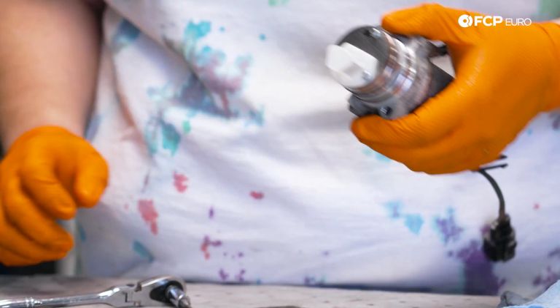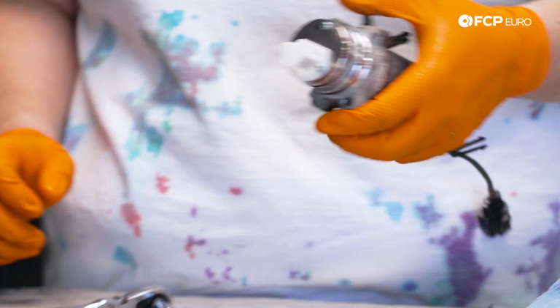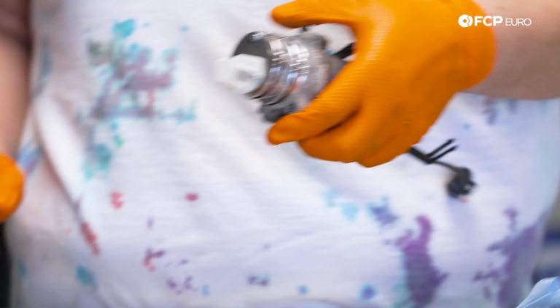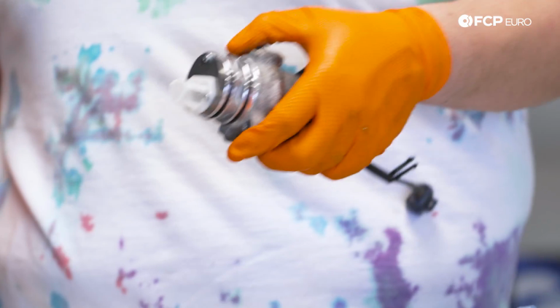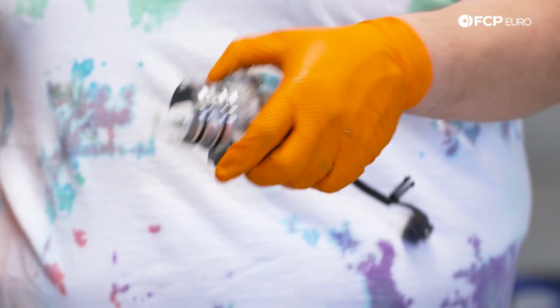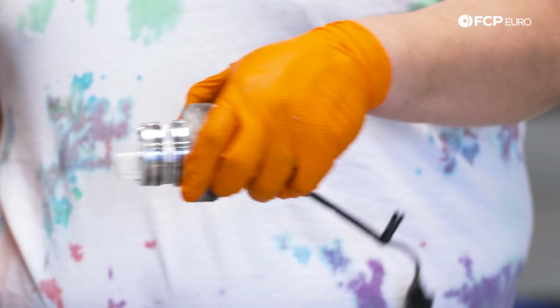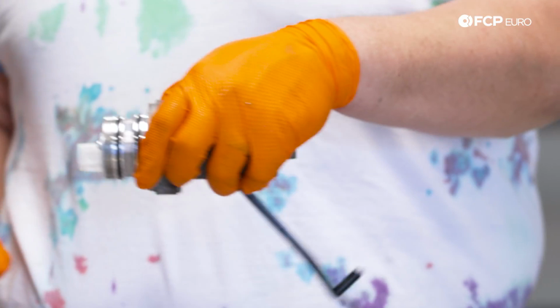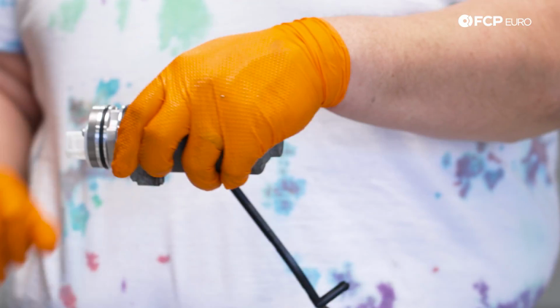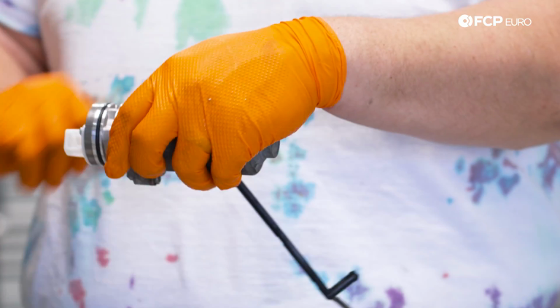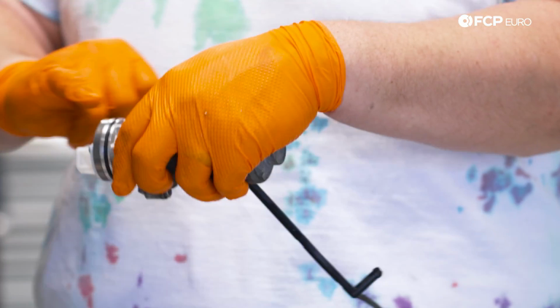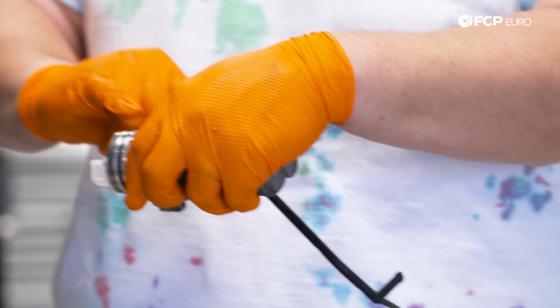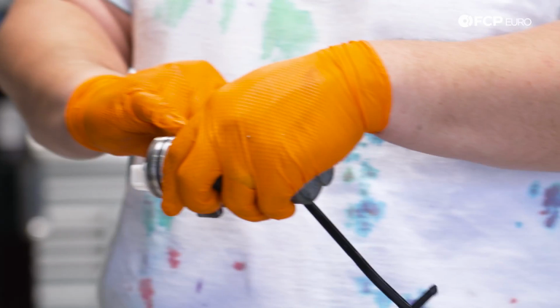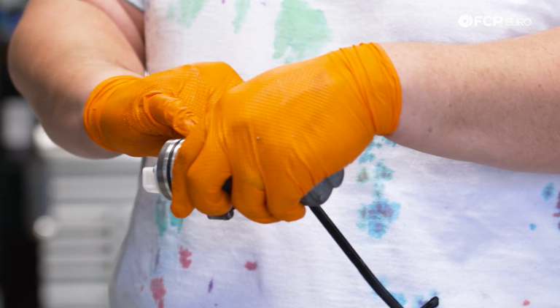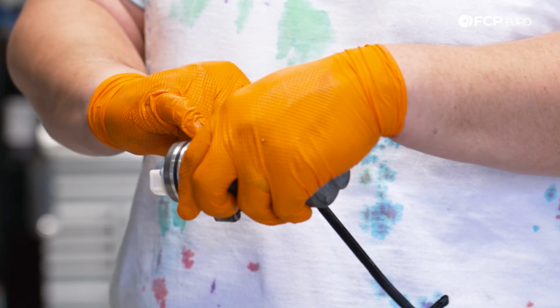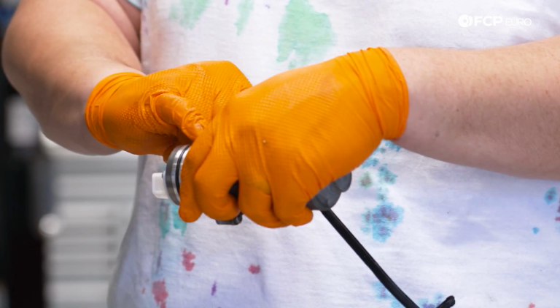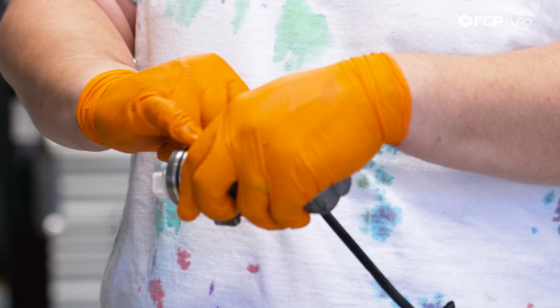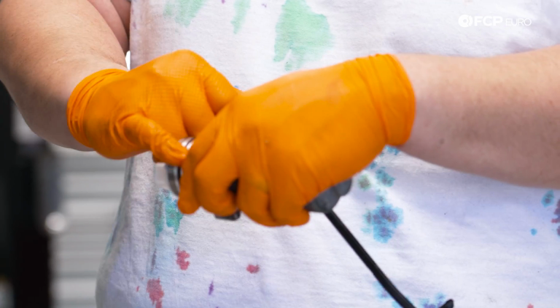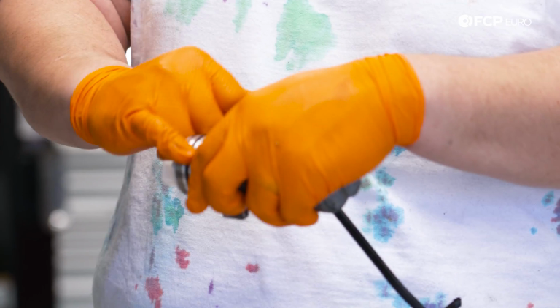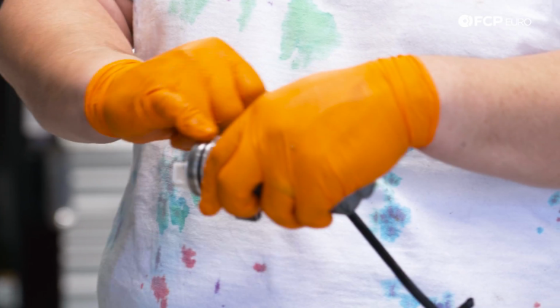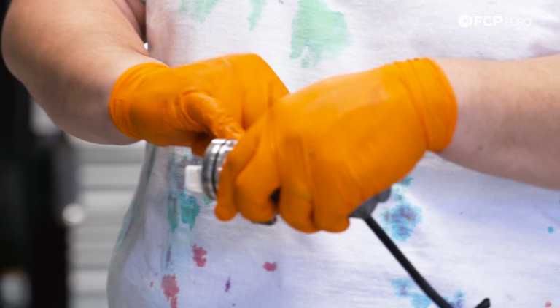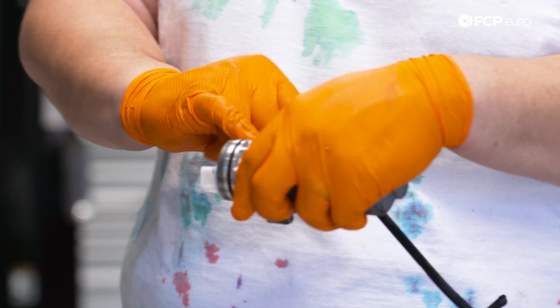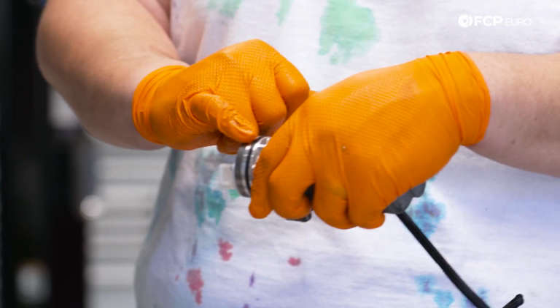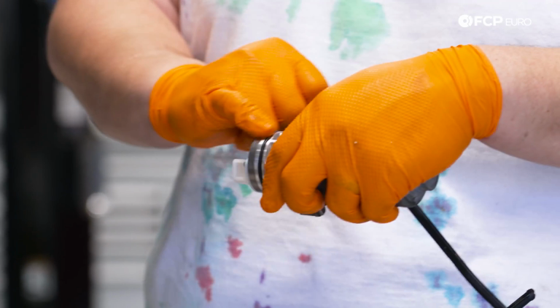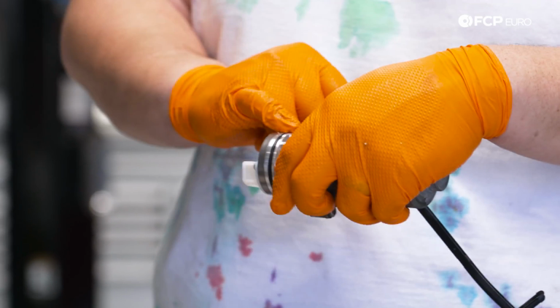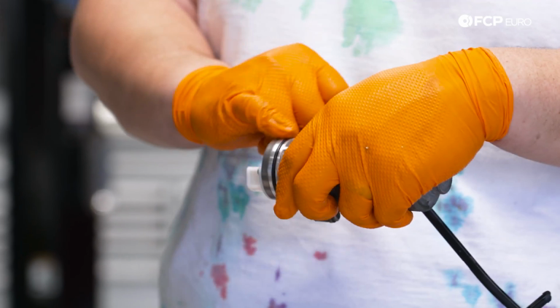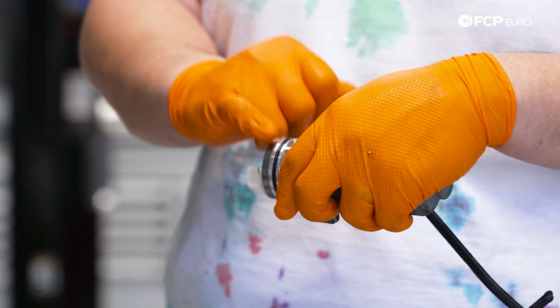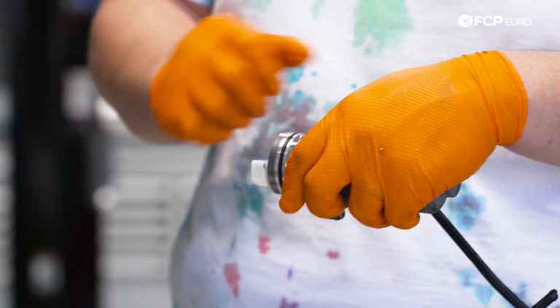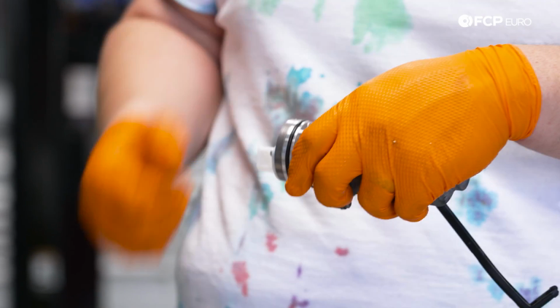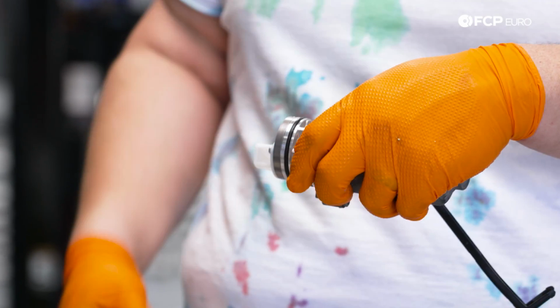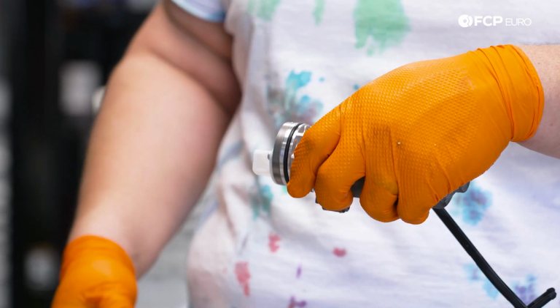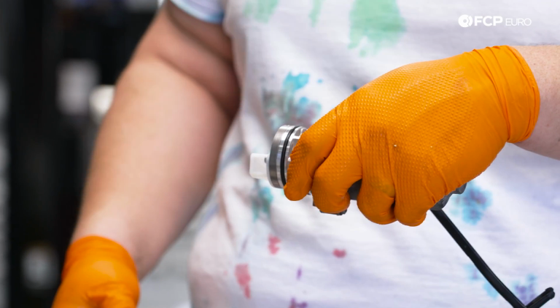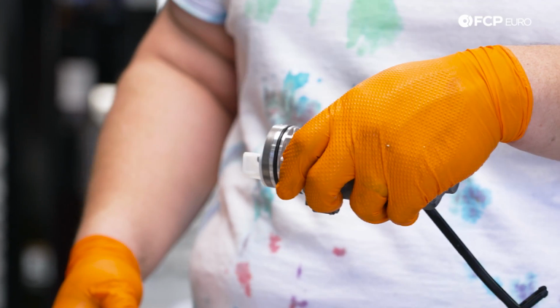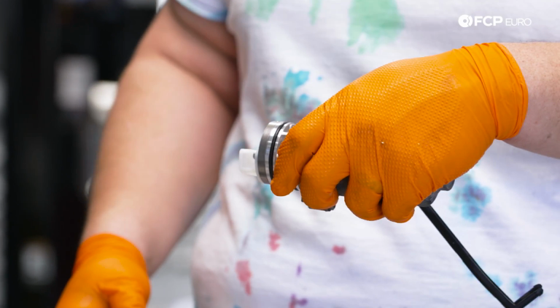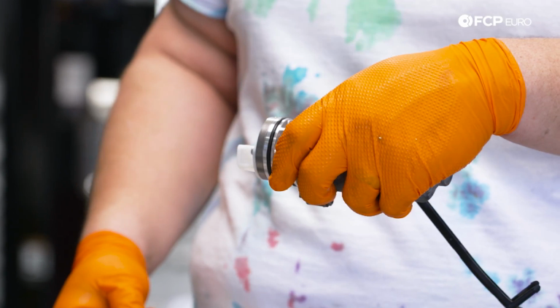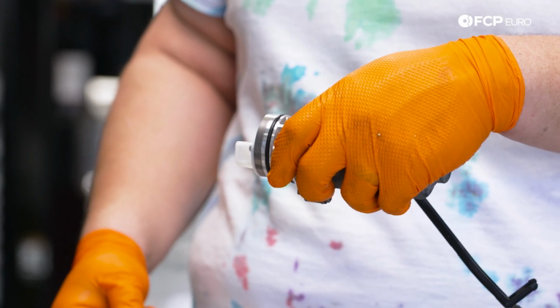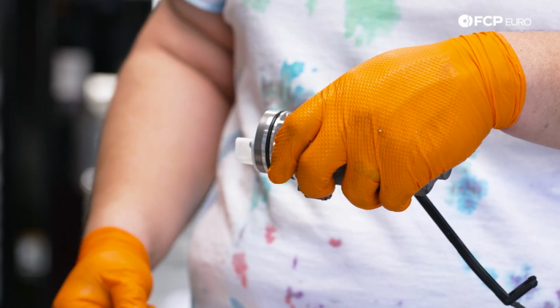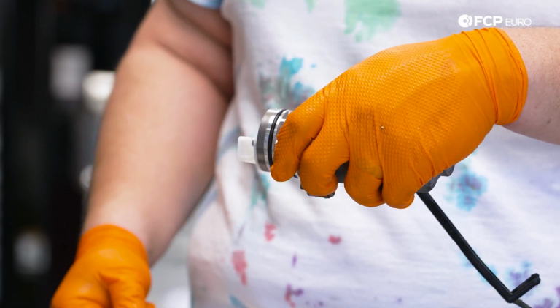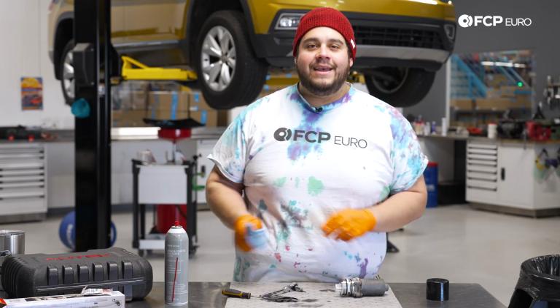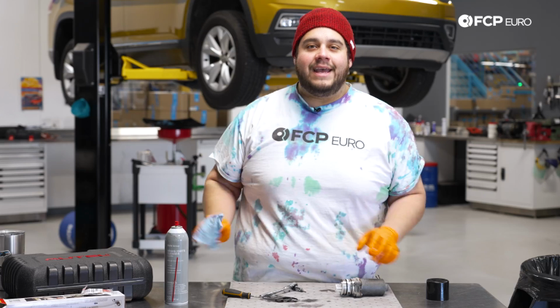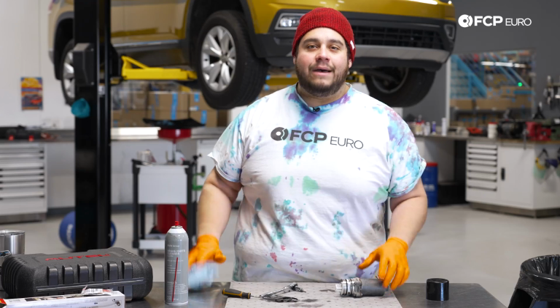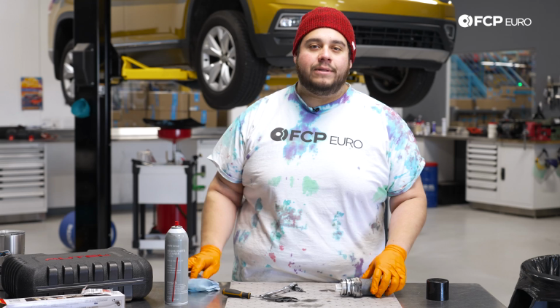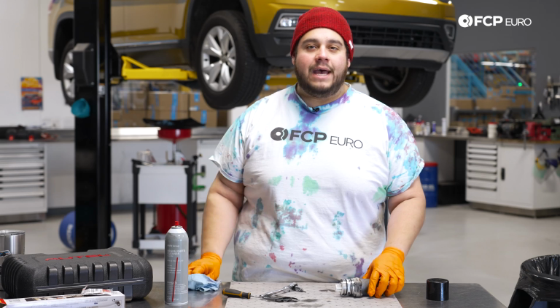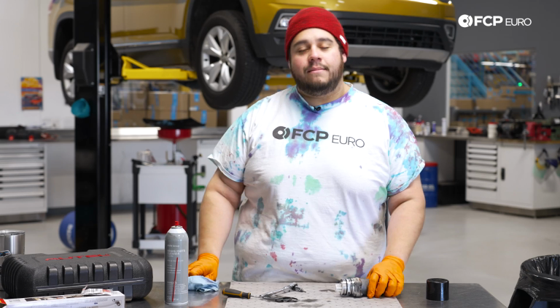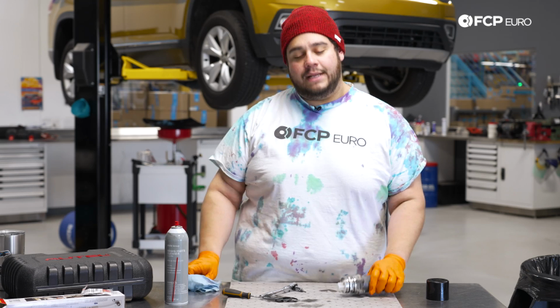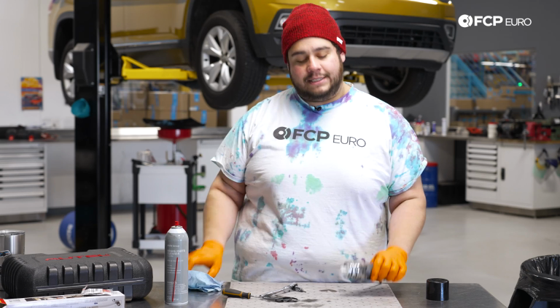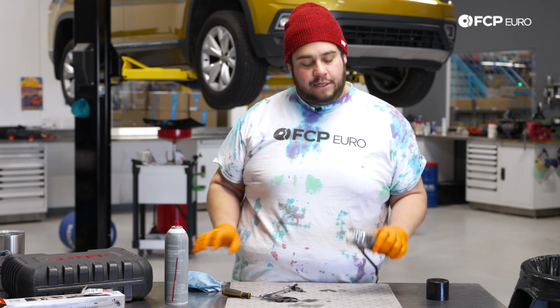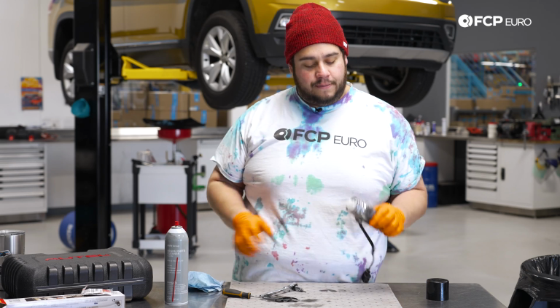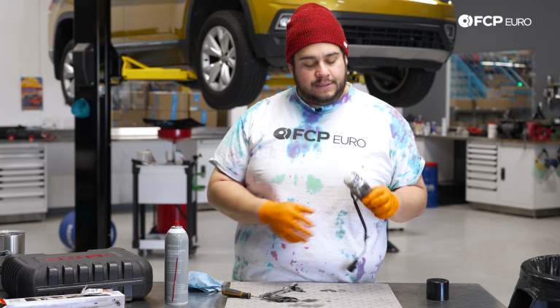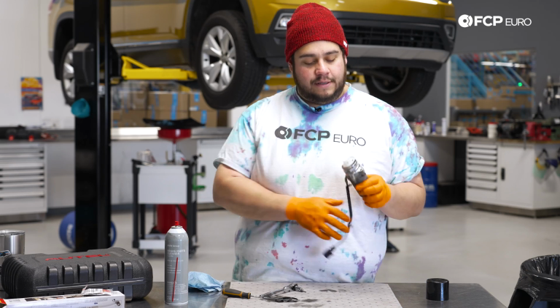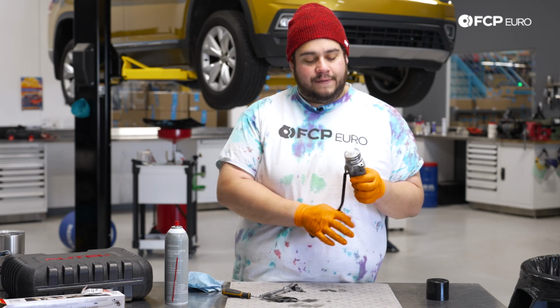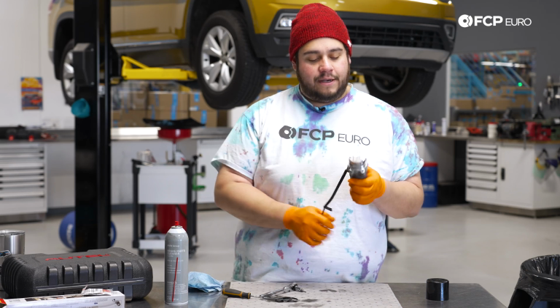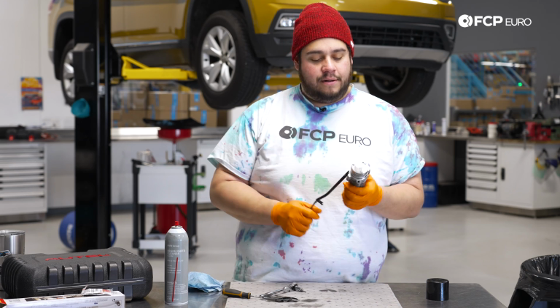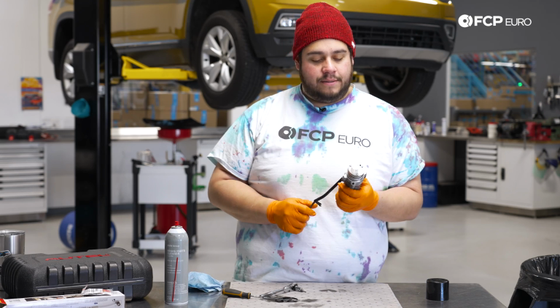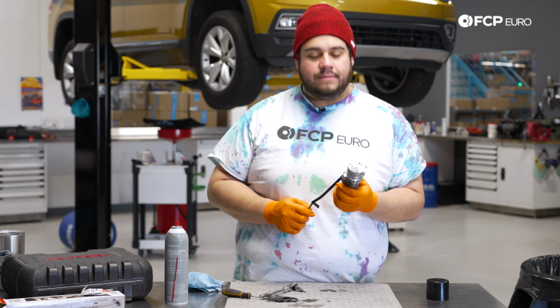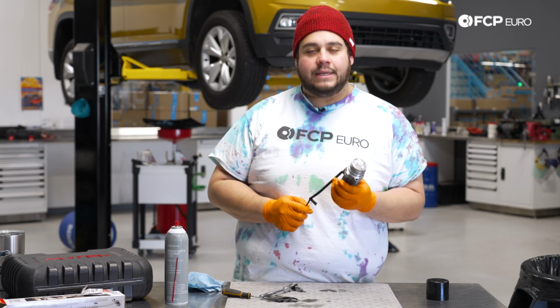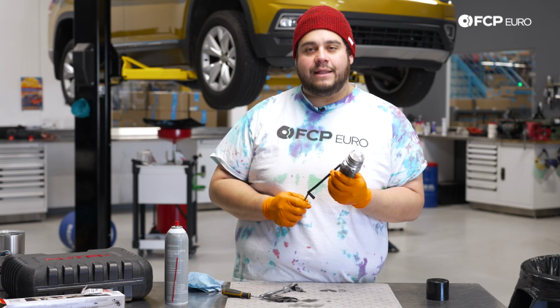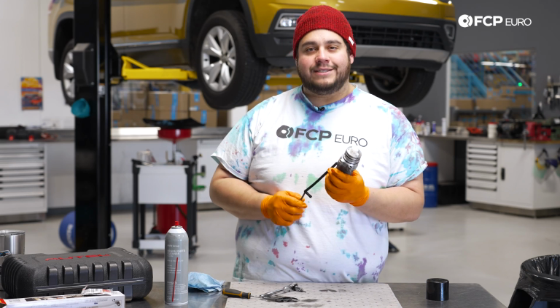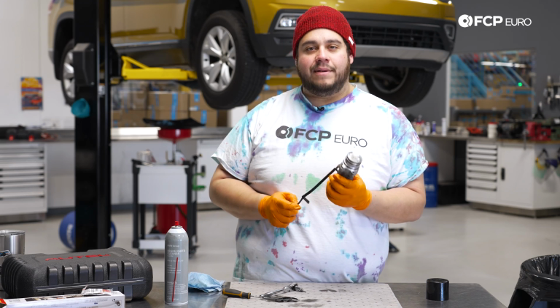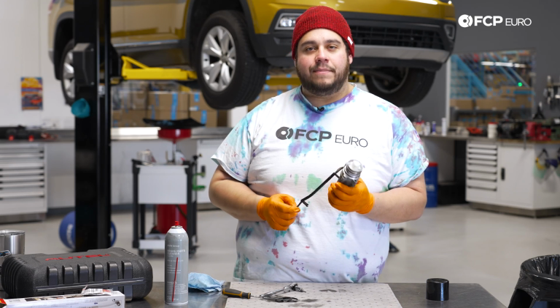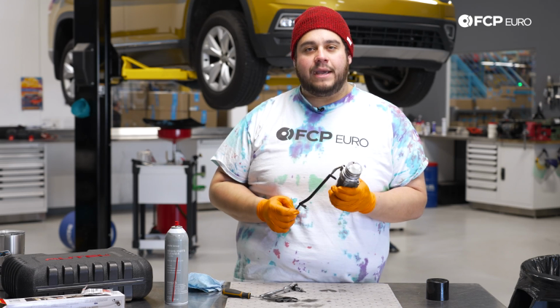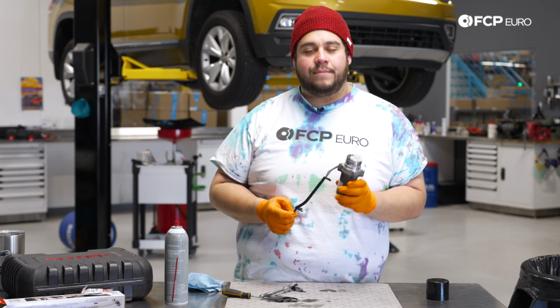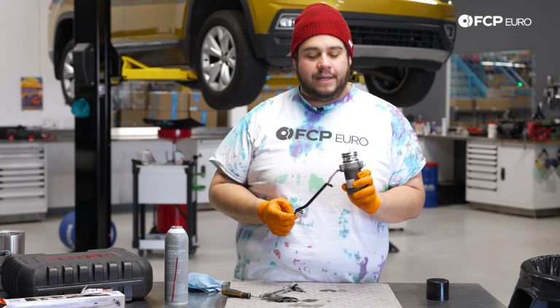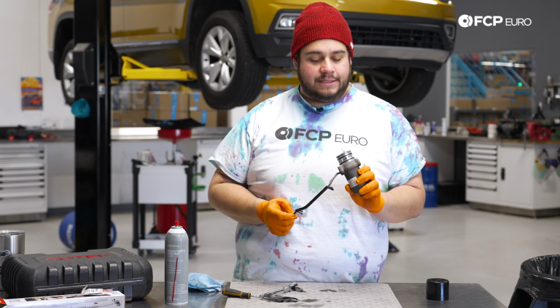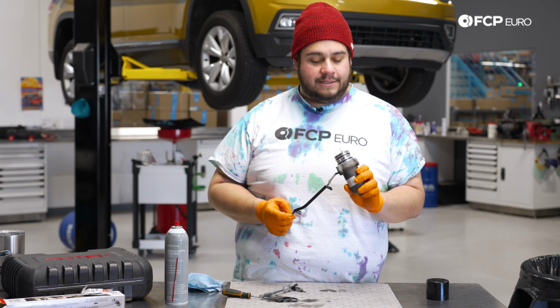Don't forget to lubricate your O-rings — use some of the fresh Haldex fluid. With that, let's head over to the vehicle and get this back in place.